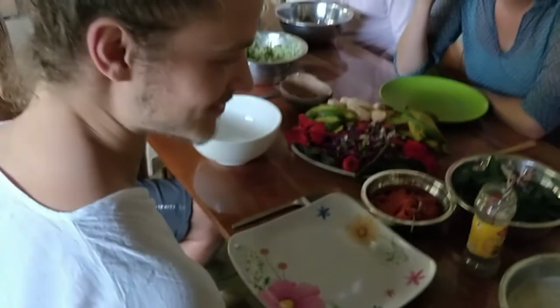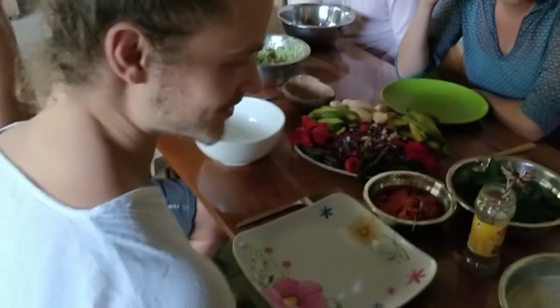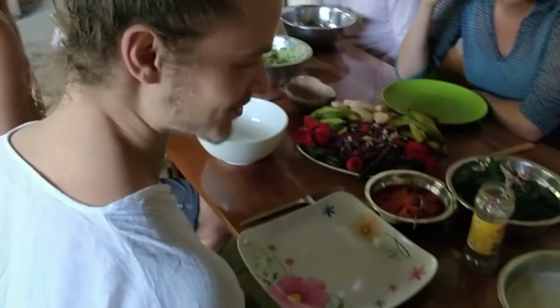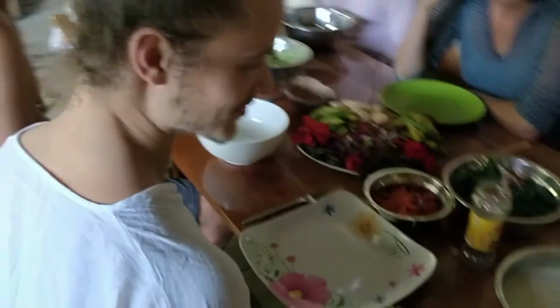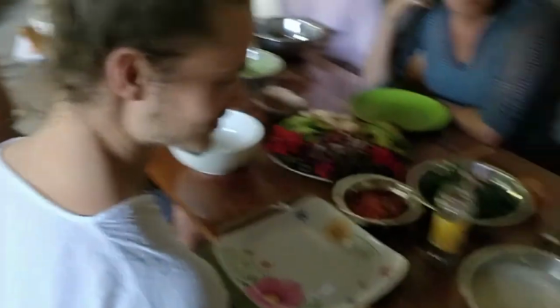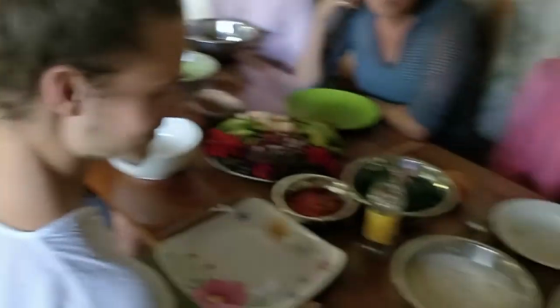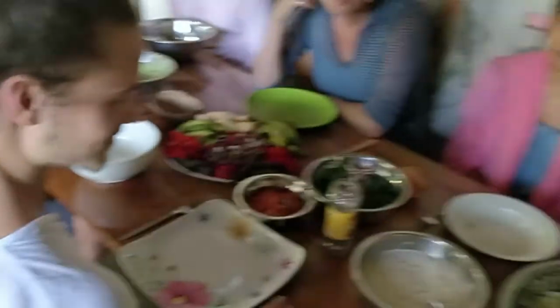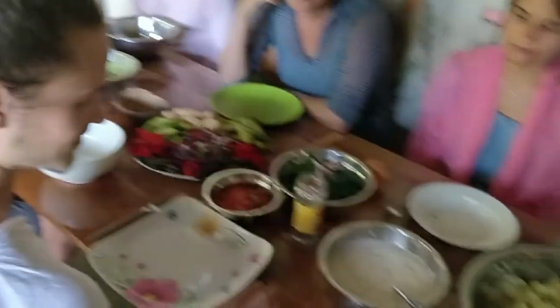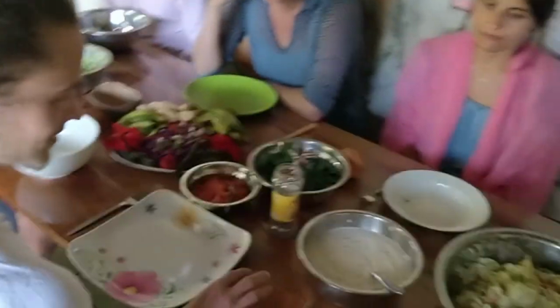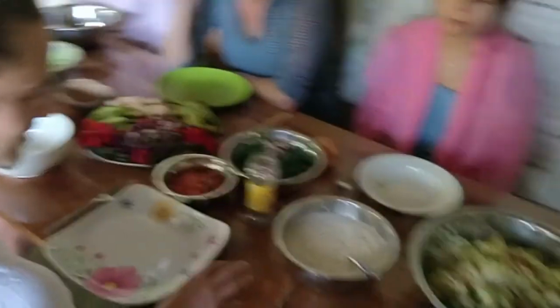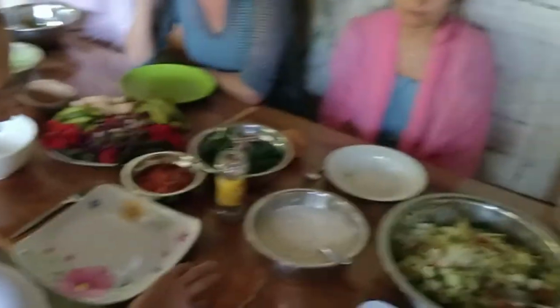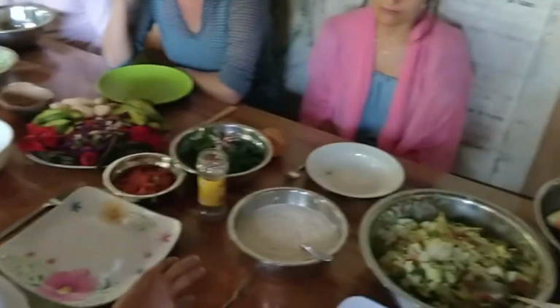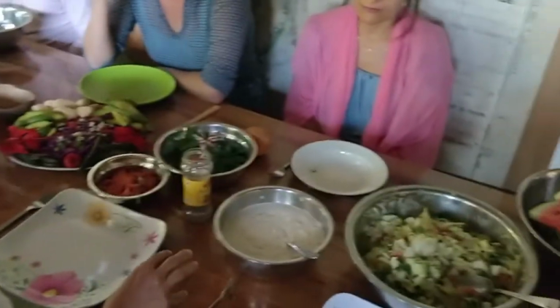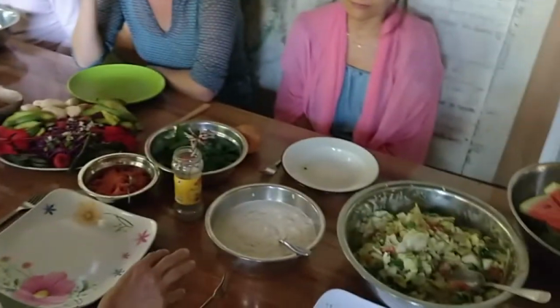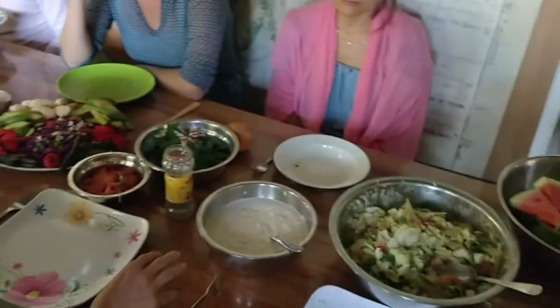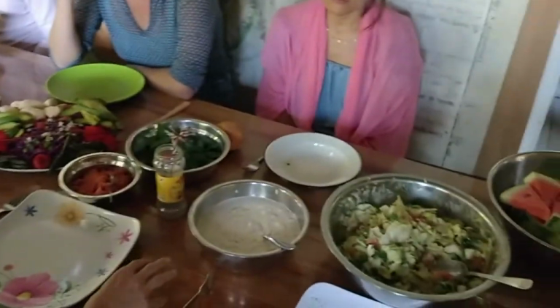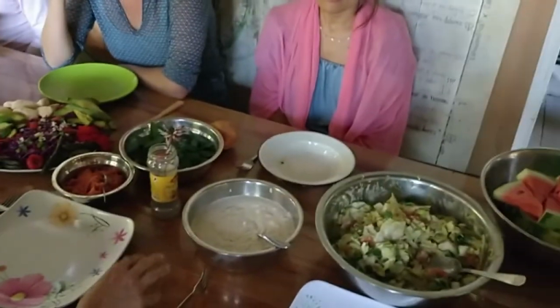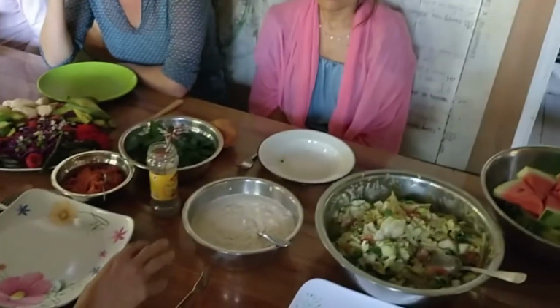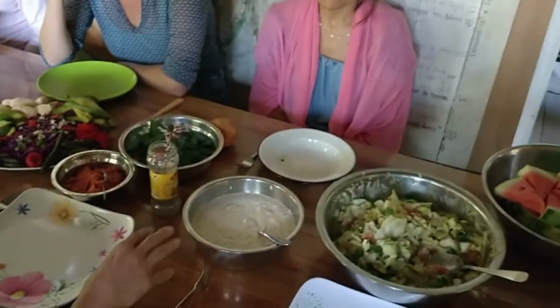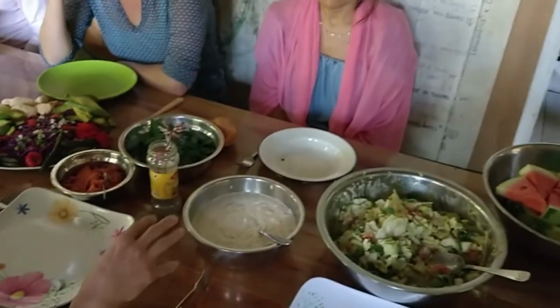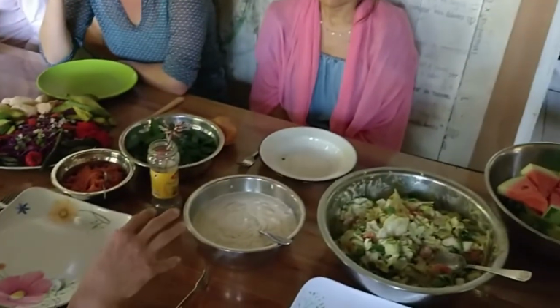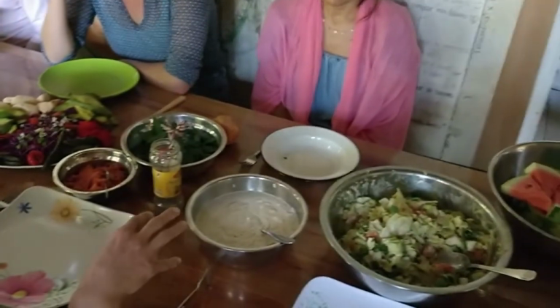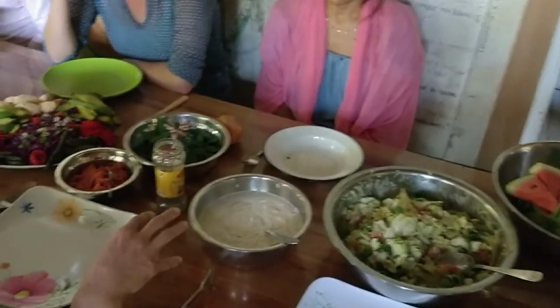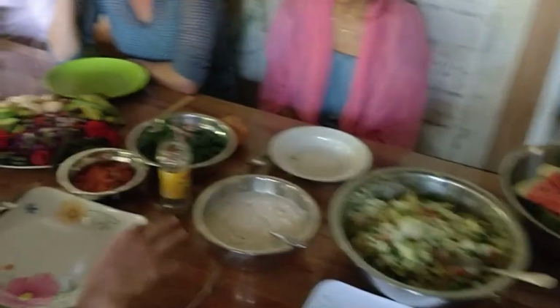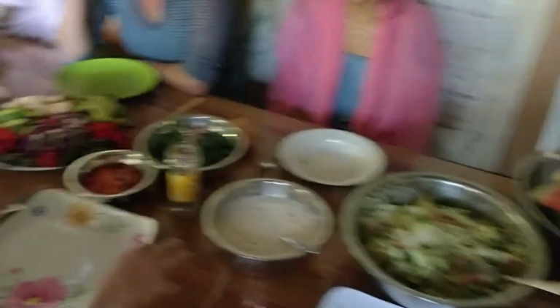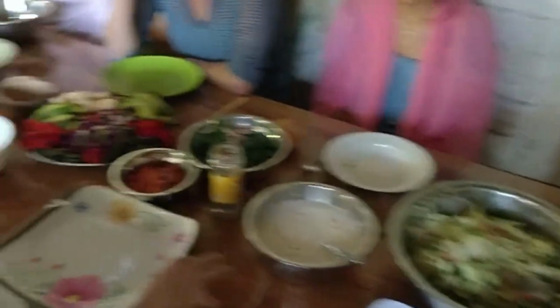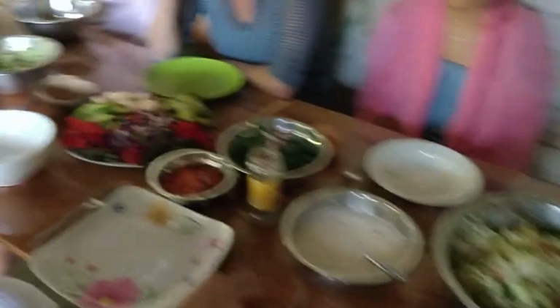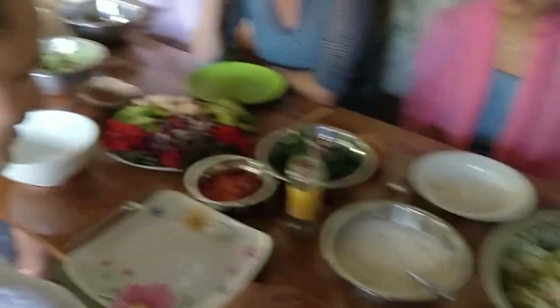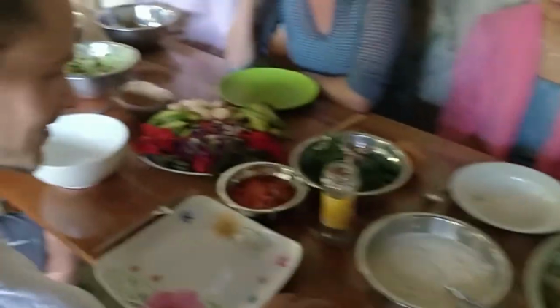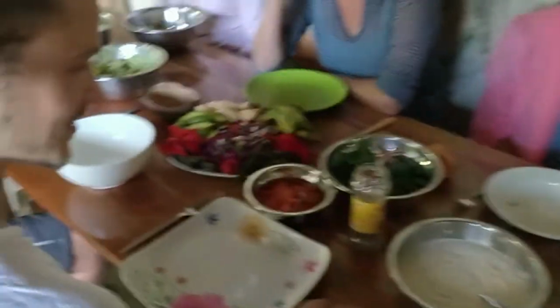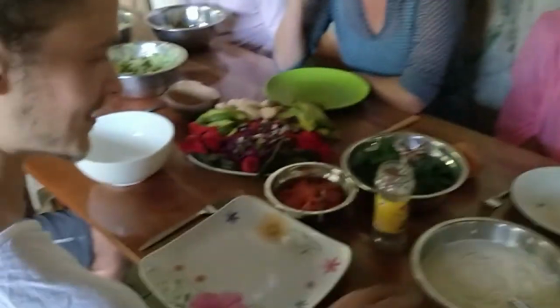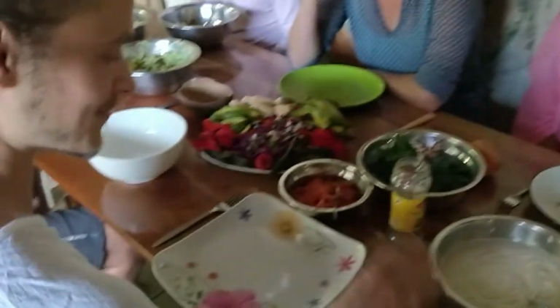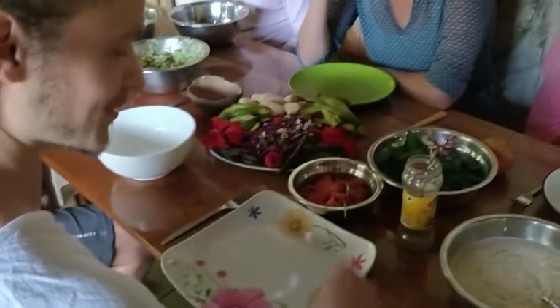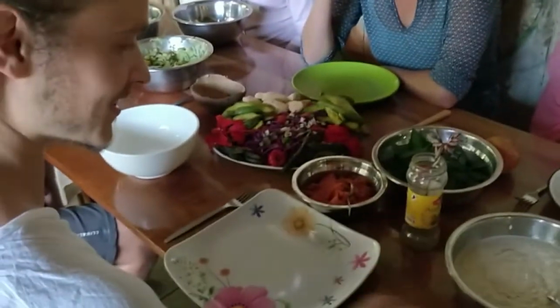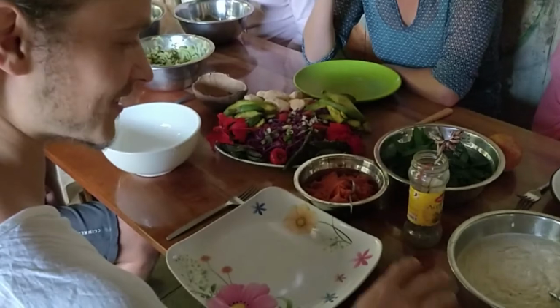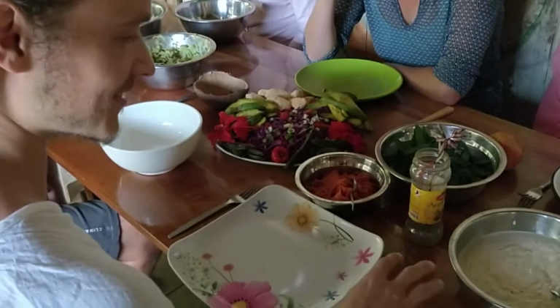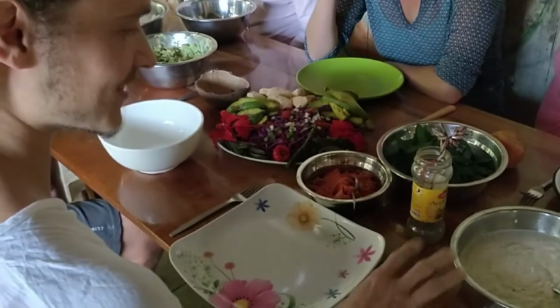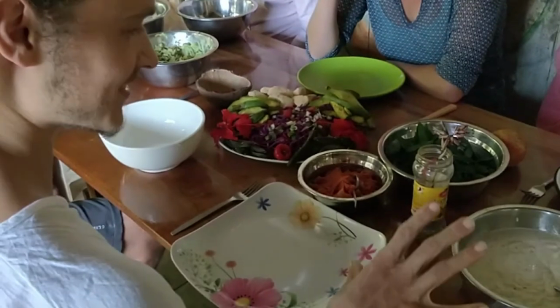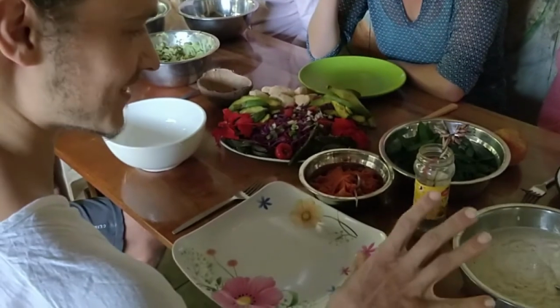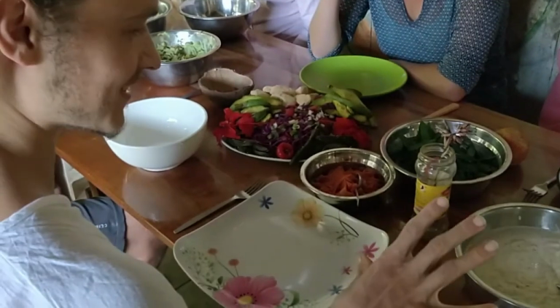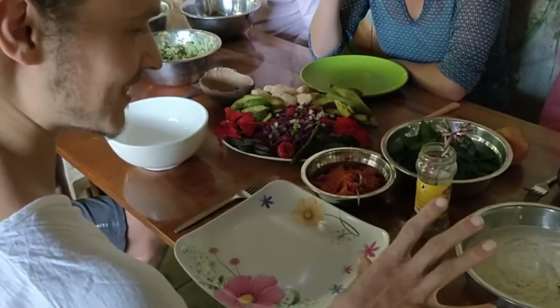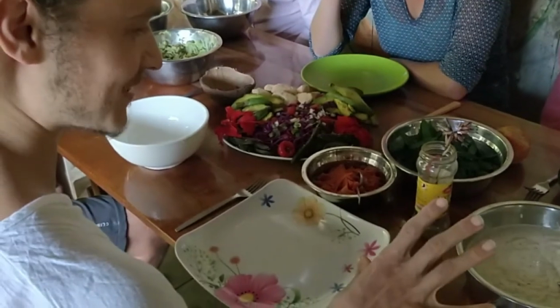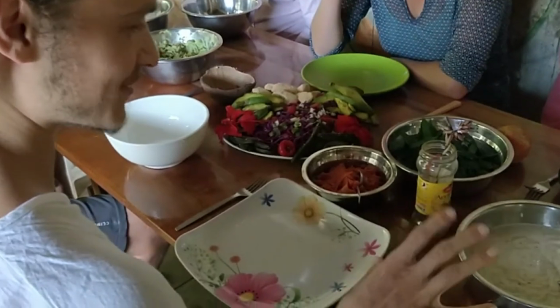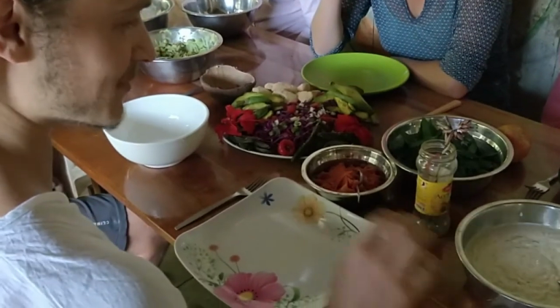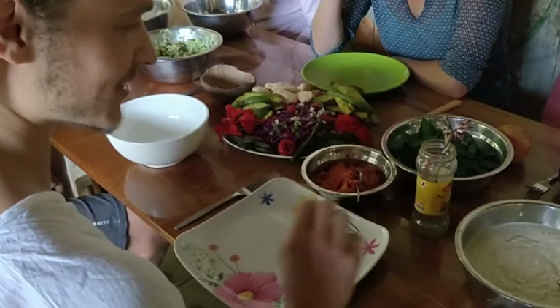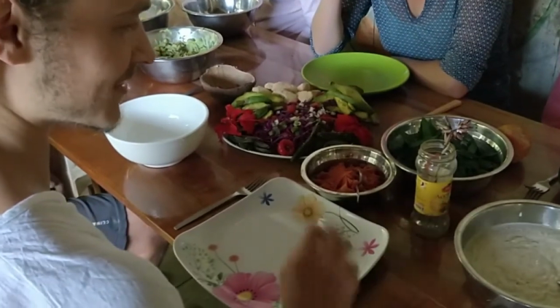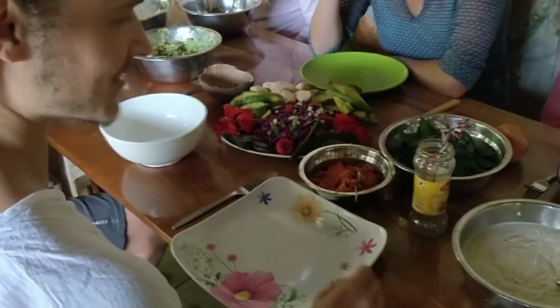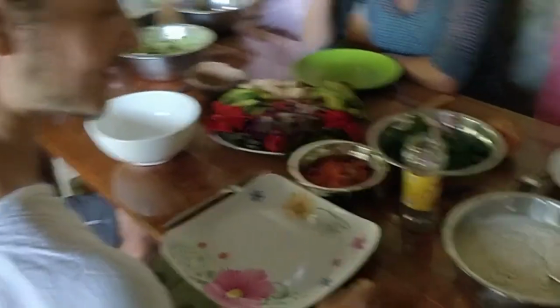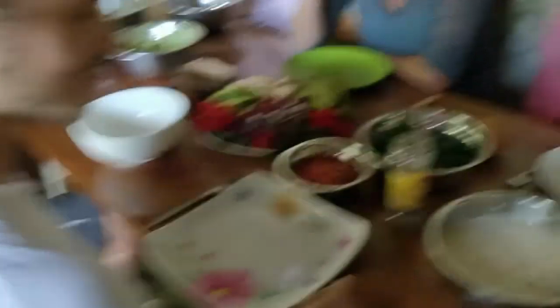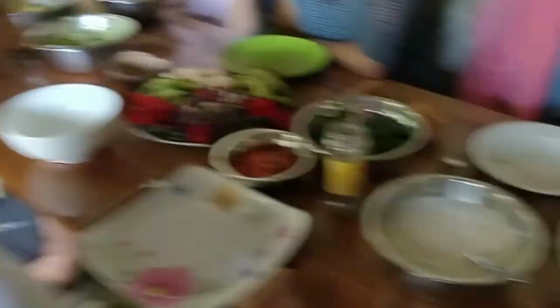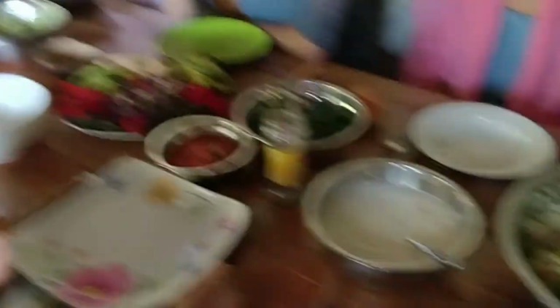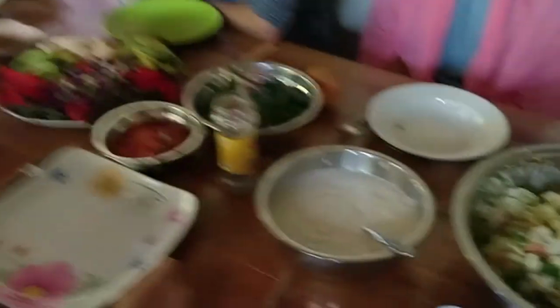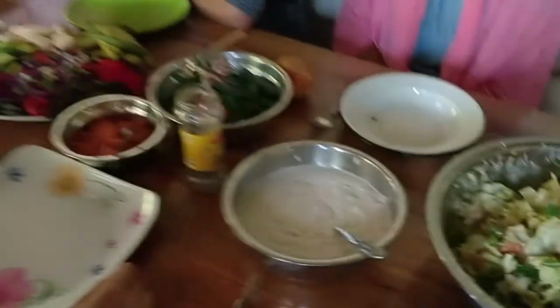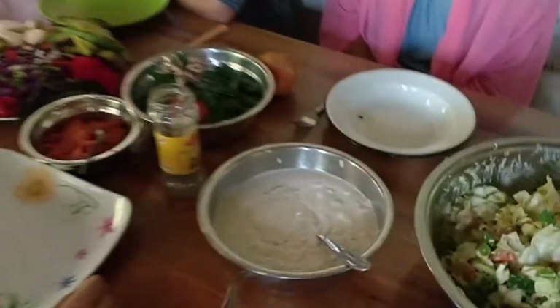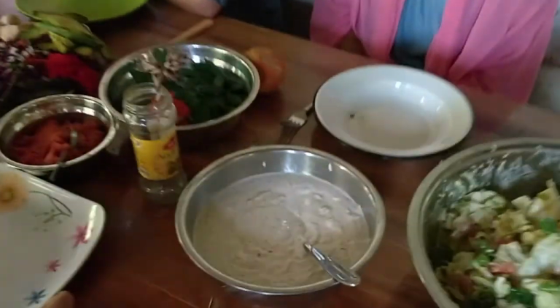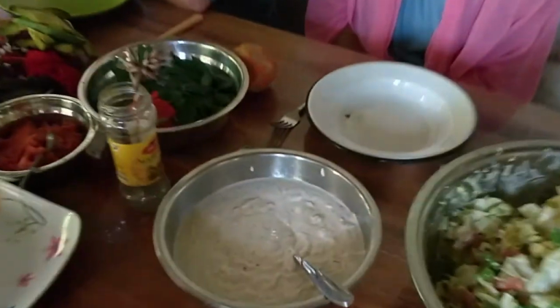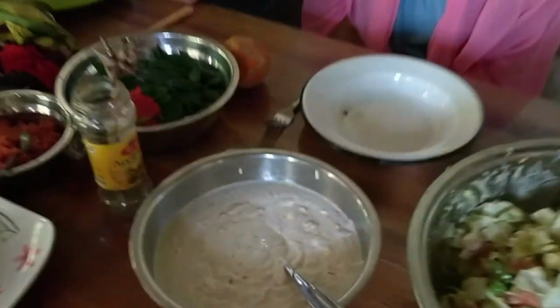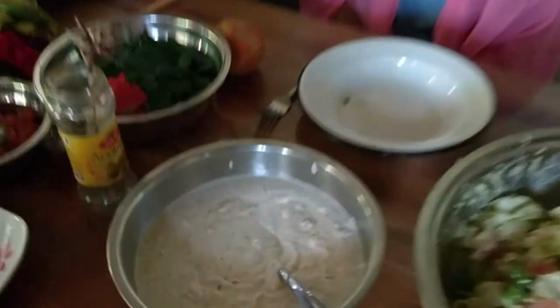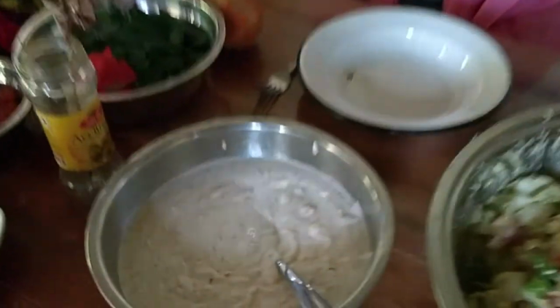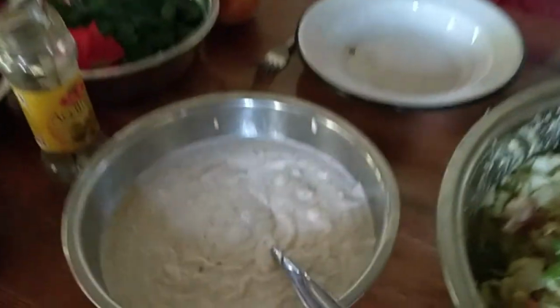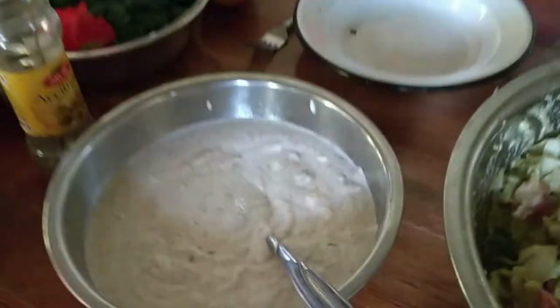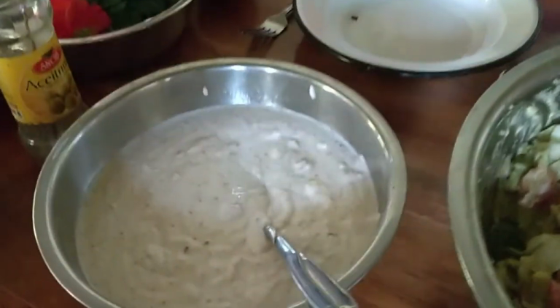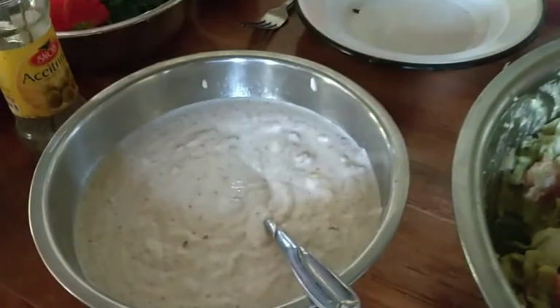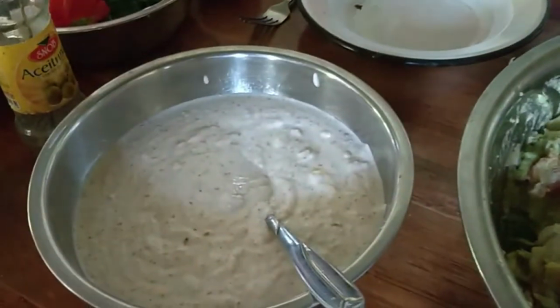This is my coconut almond yogurt. It's almonds, coconut meat, coconut water — blended and fermented for a day. Looks good!